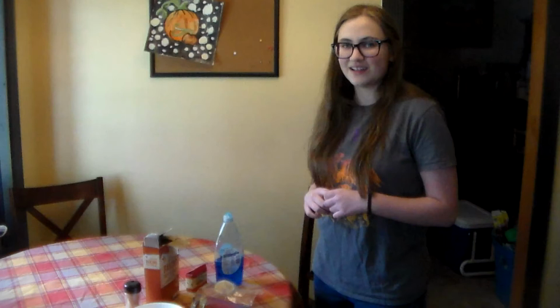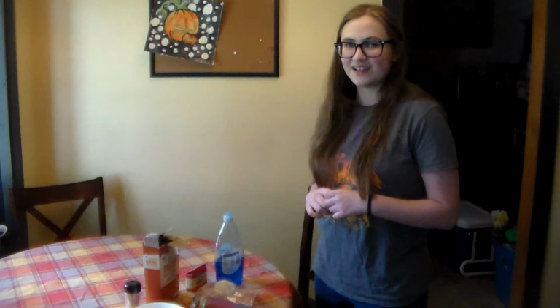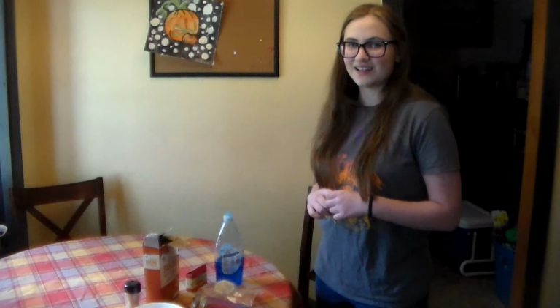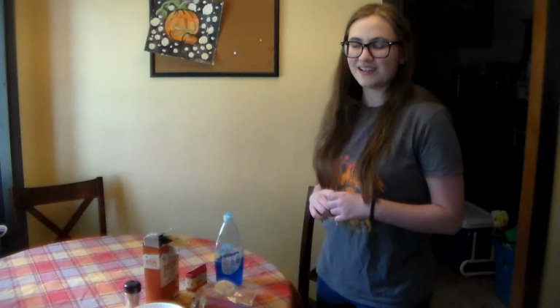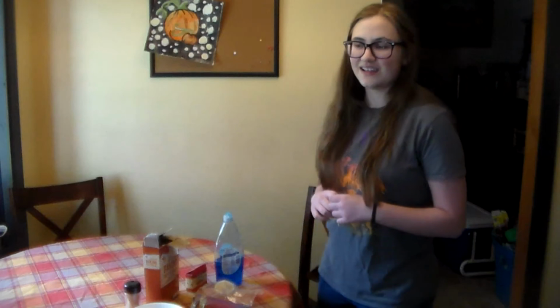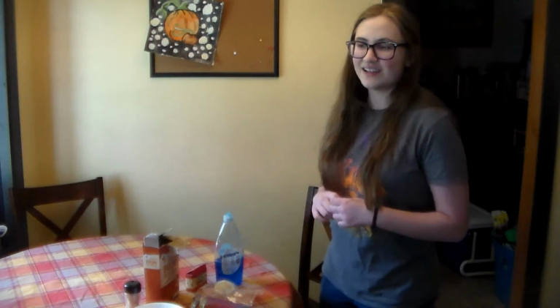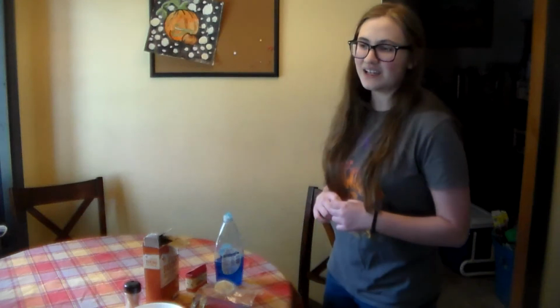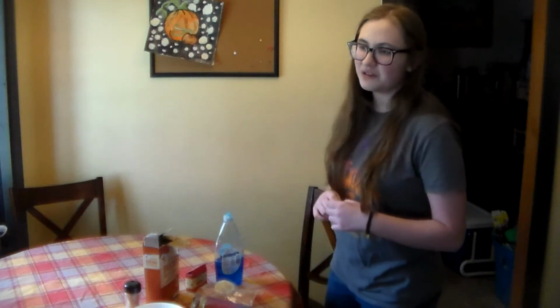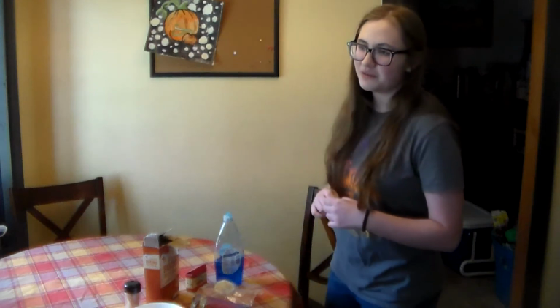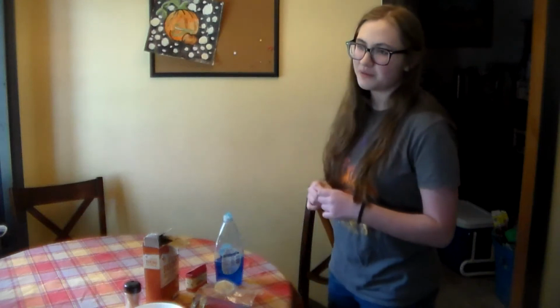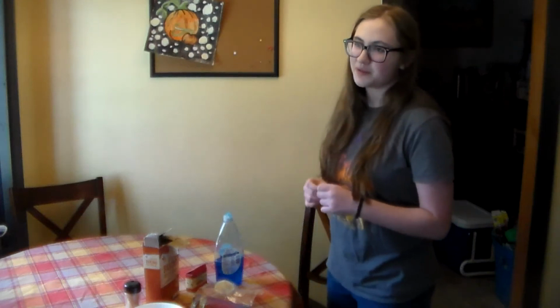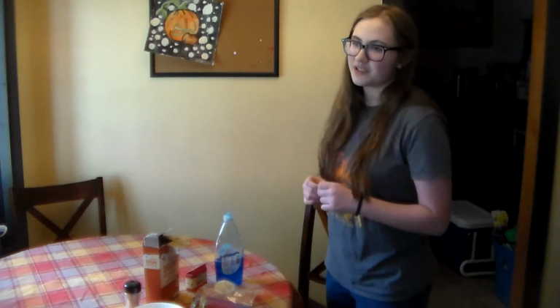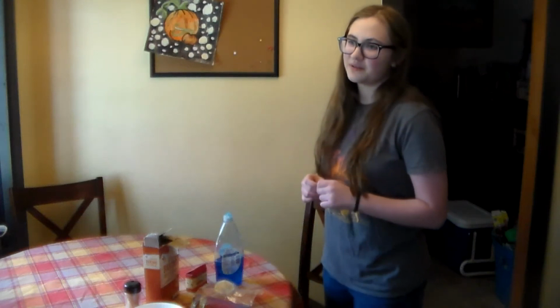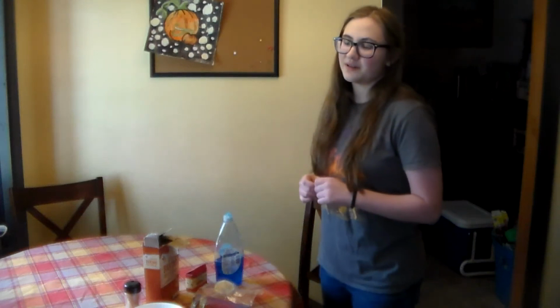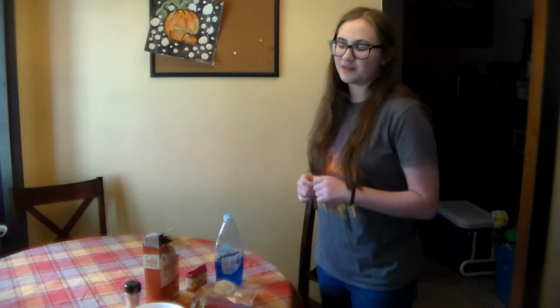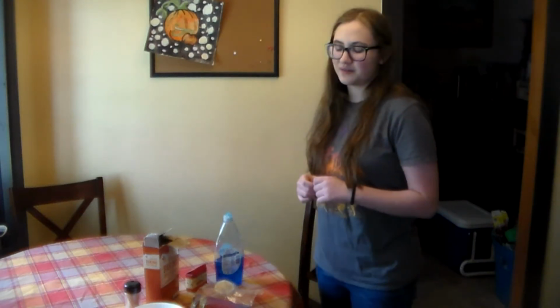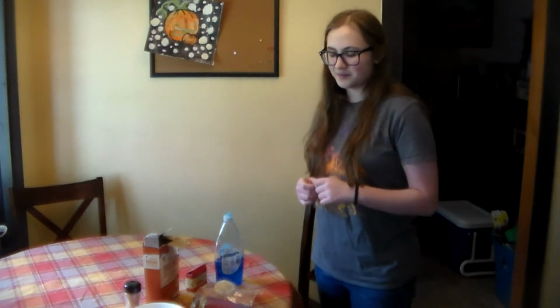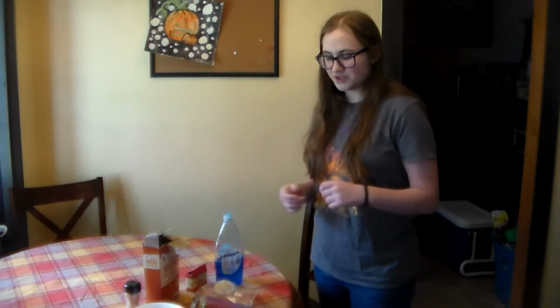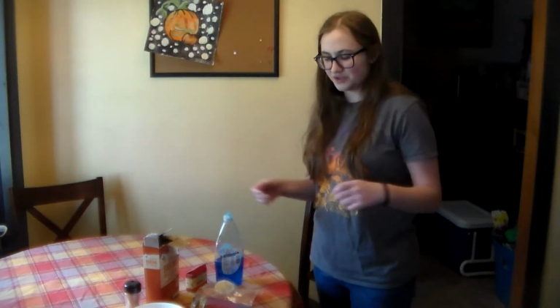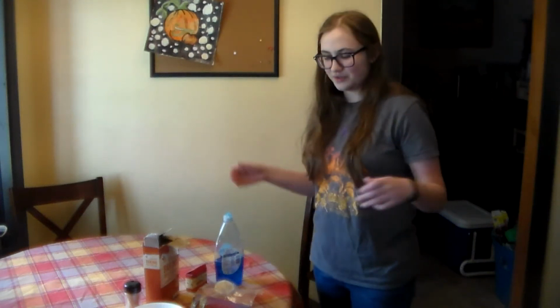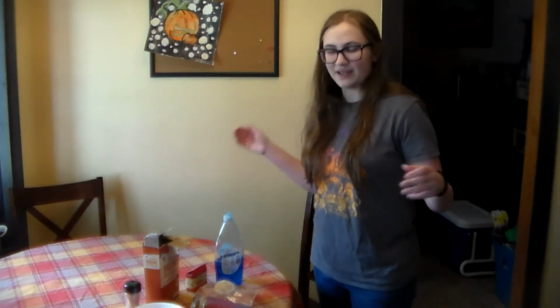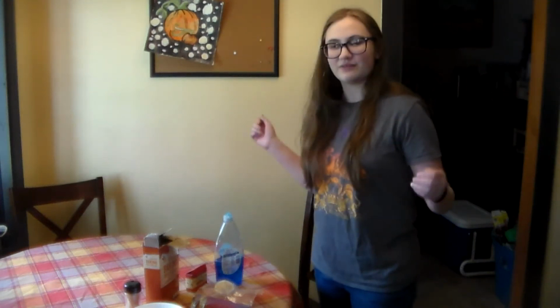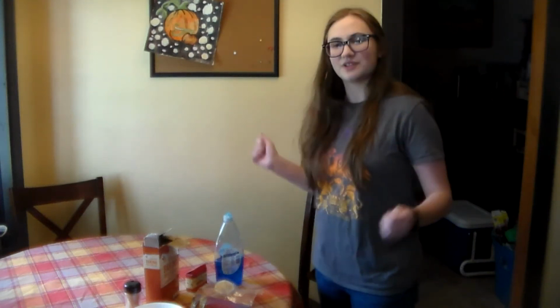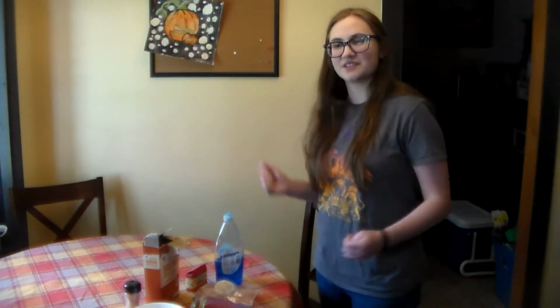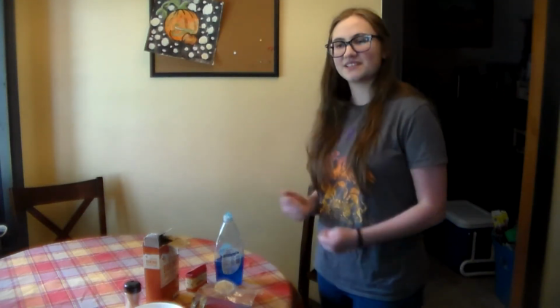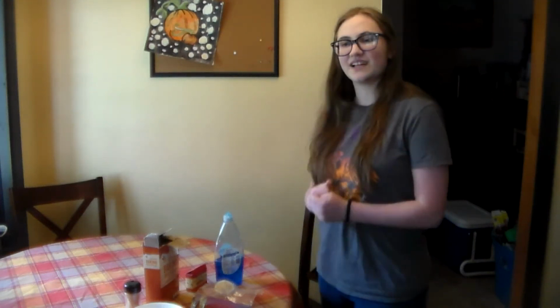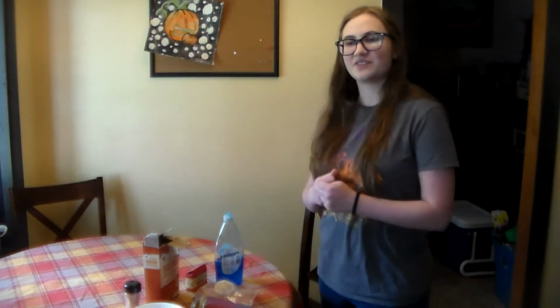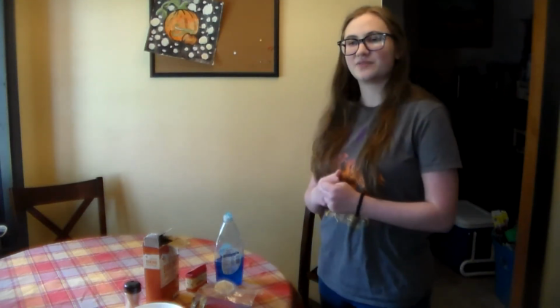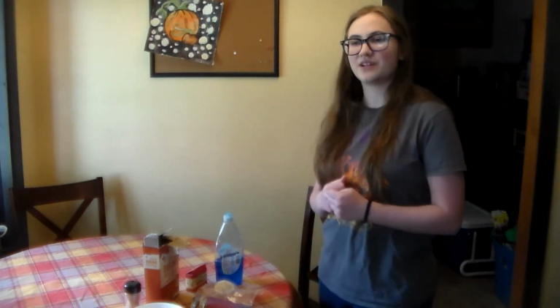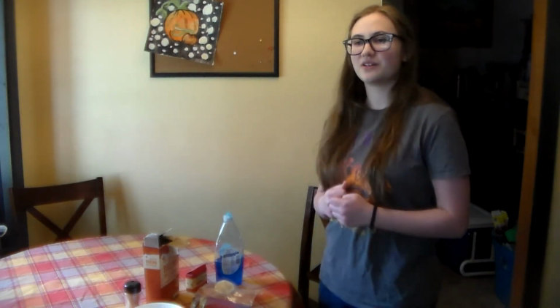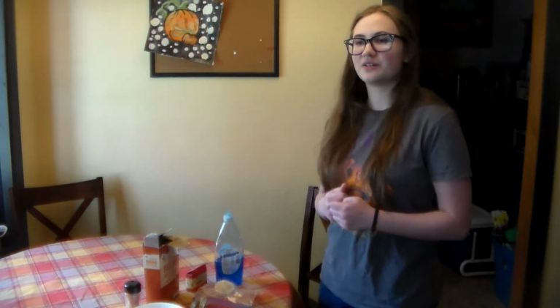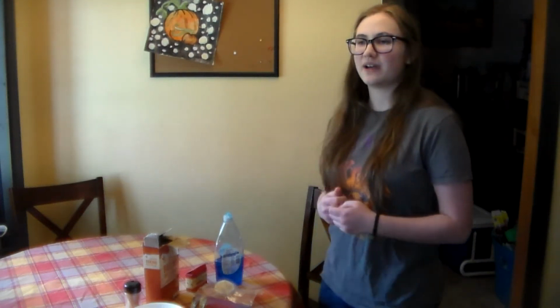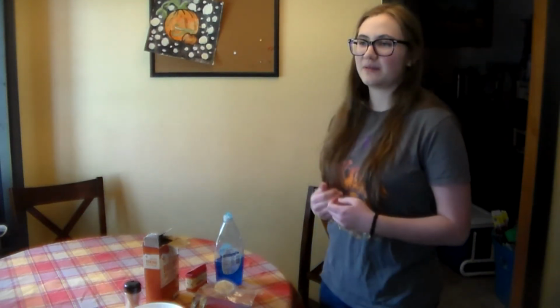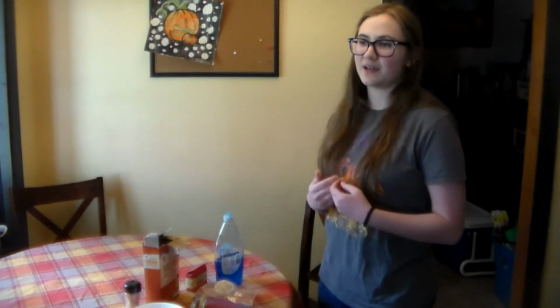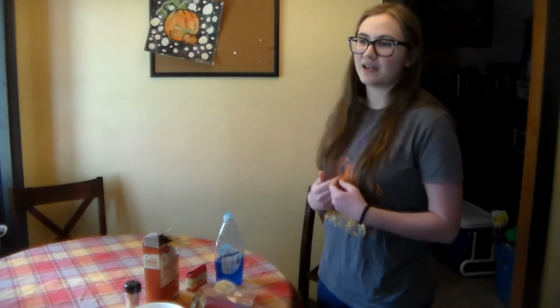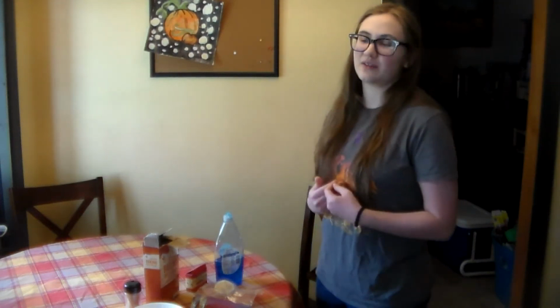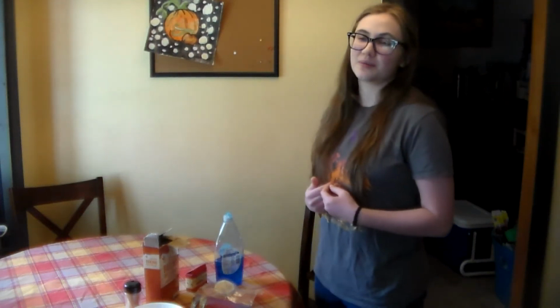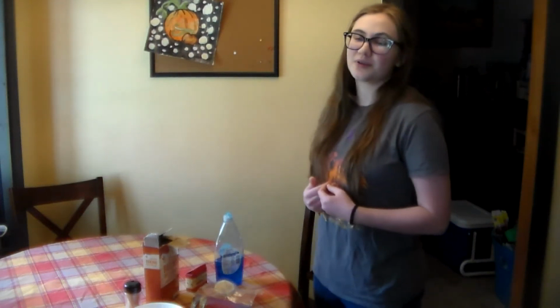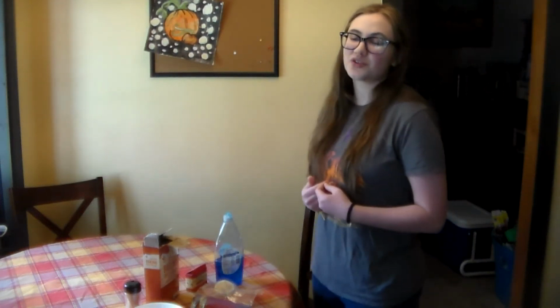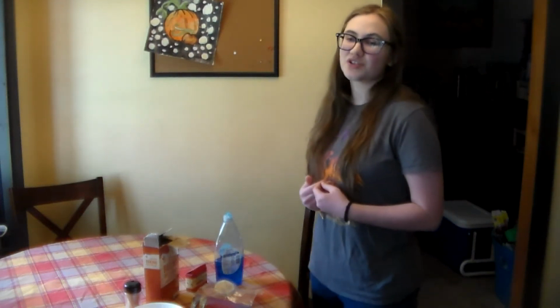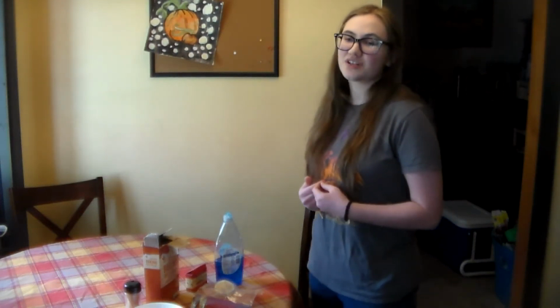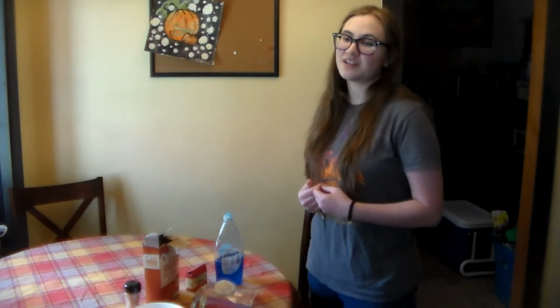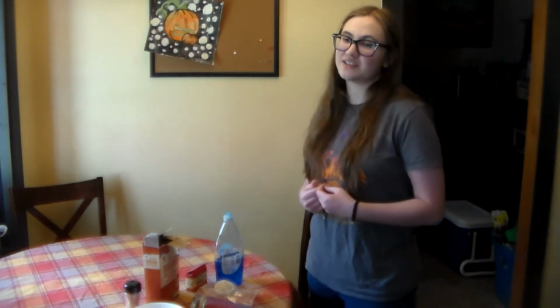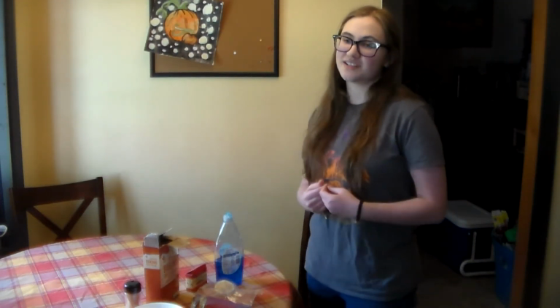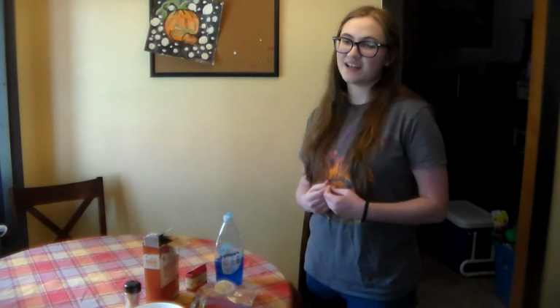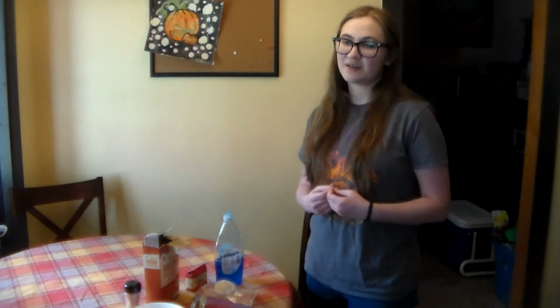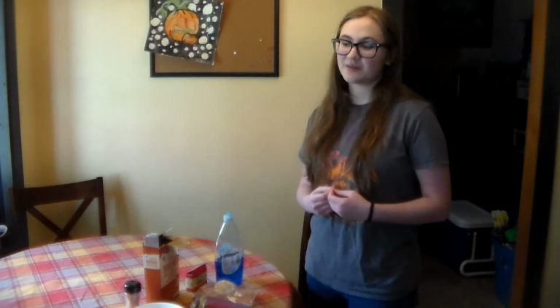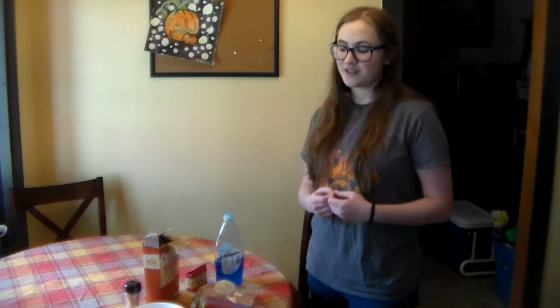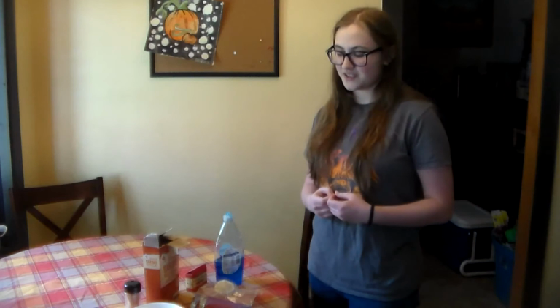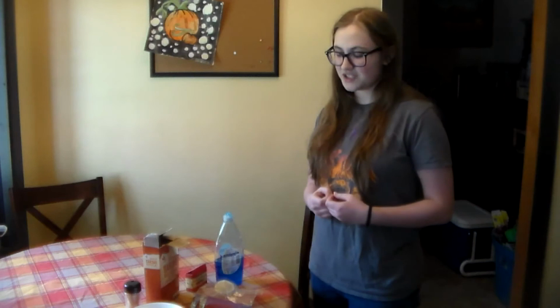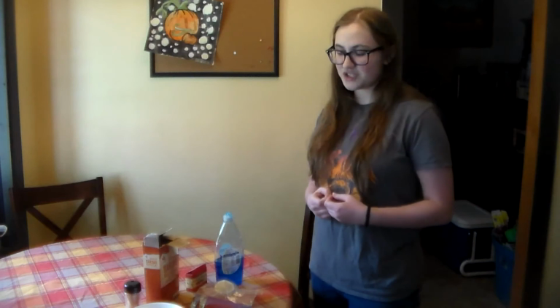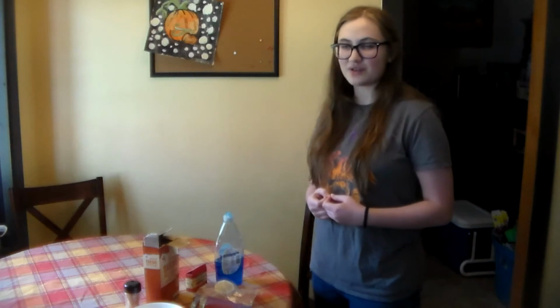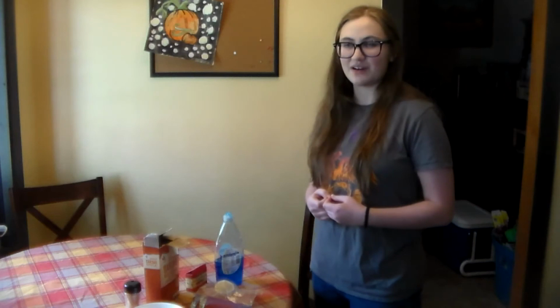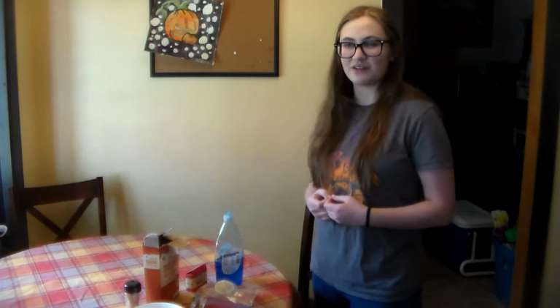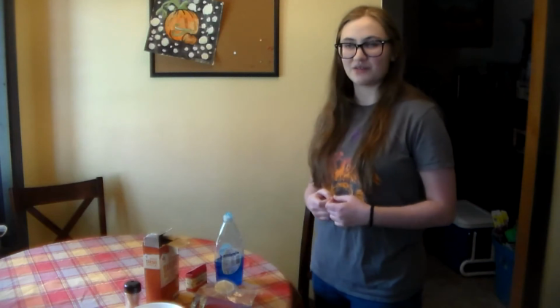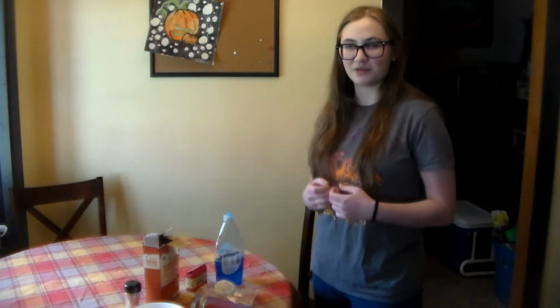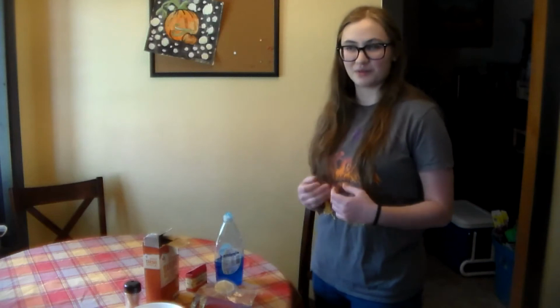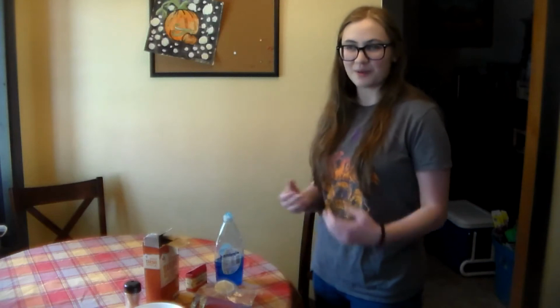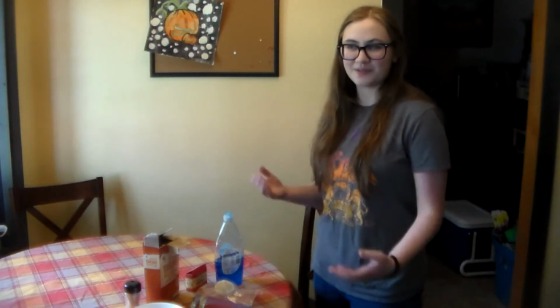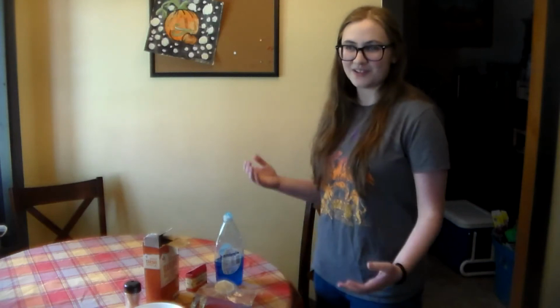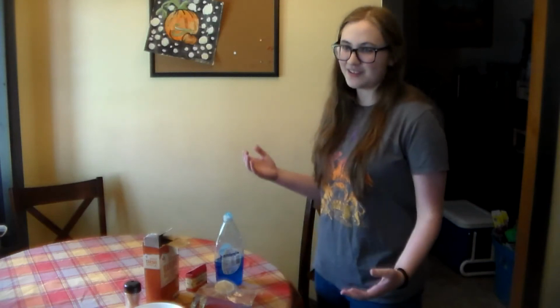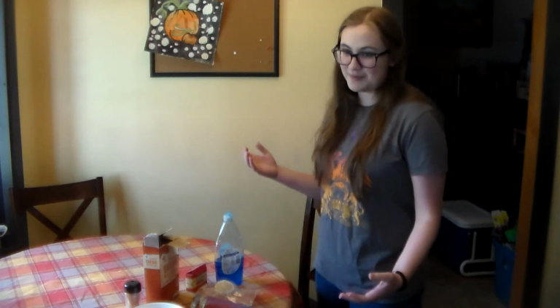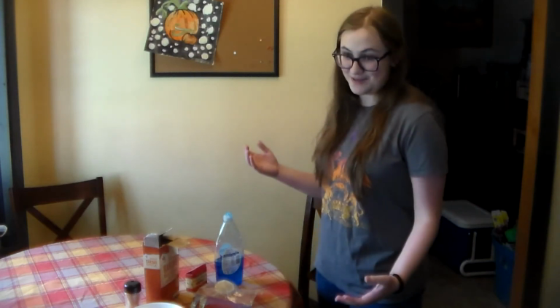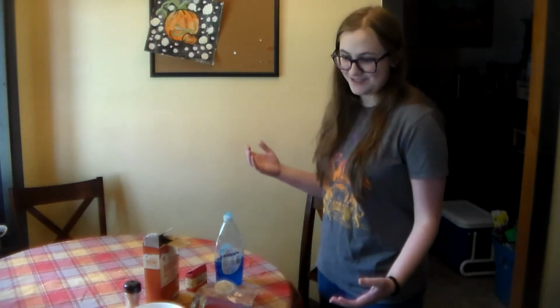Hello everybody, welcome to a fun science video. I'm Katherine Polstra and today I'm going to teach you how to erupt a lemon.